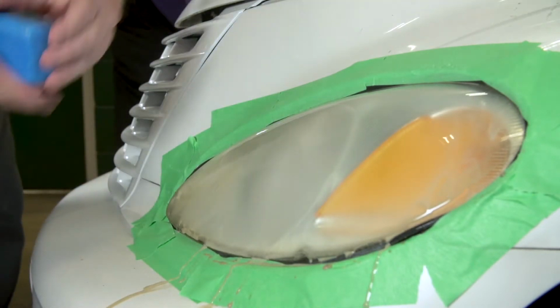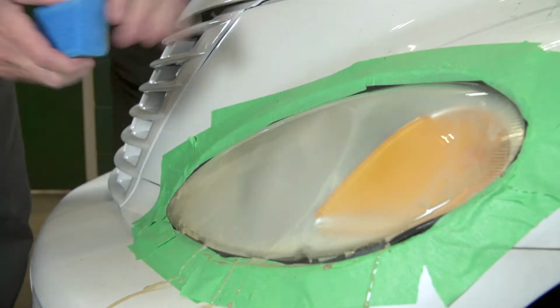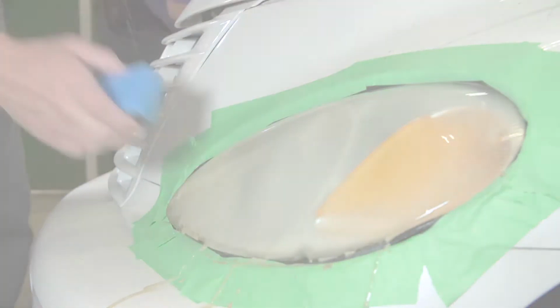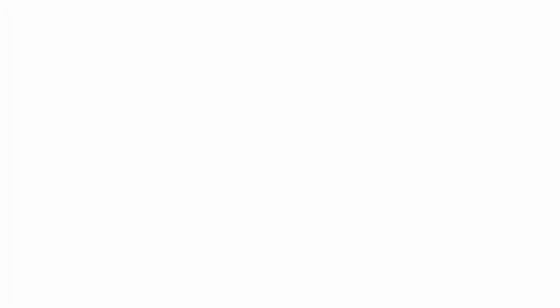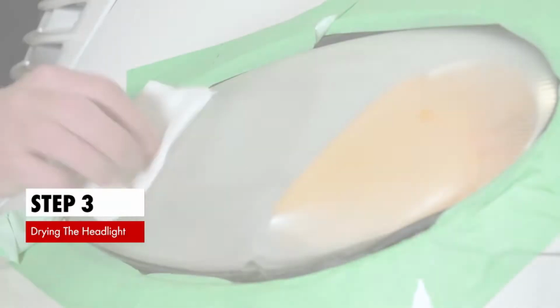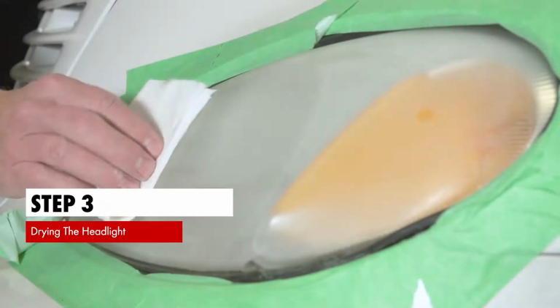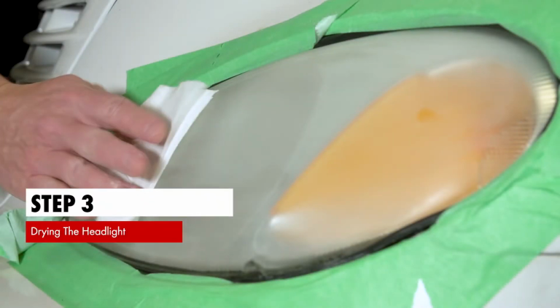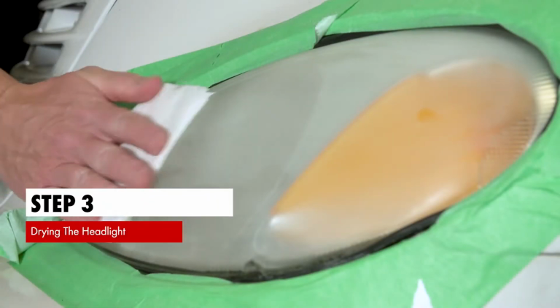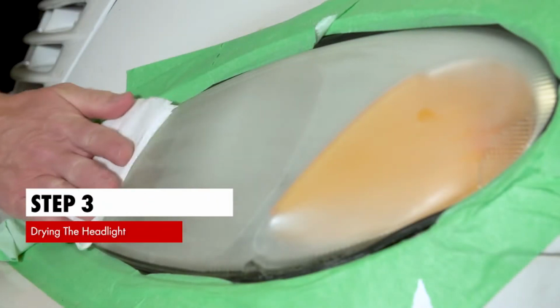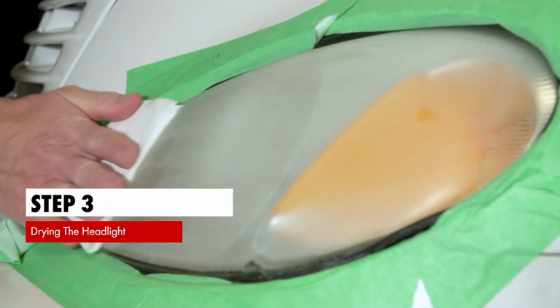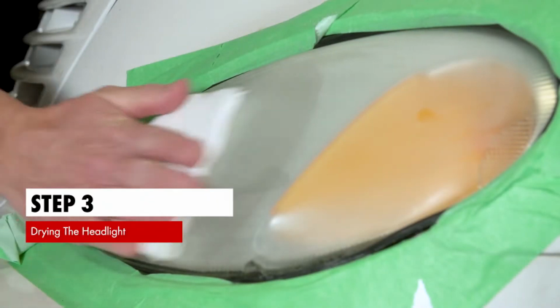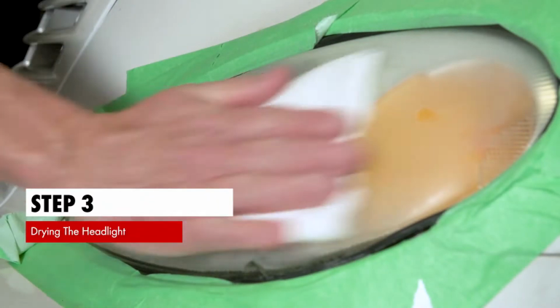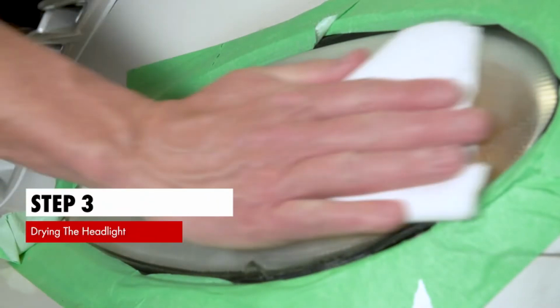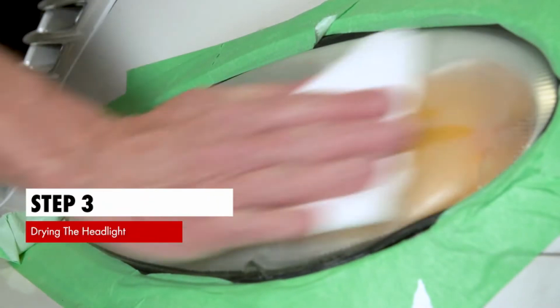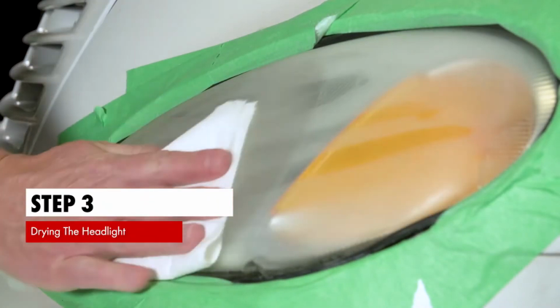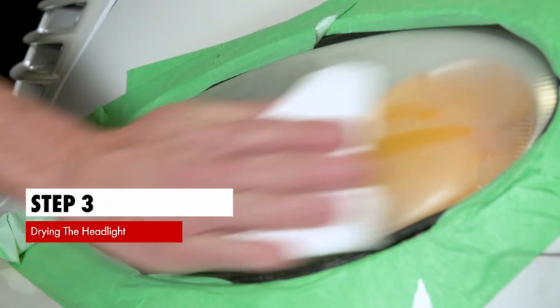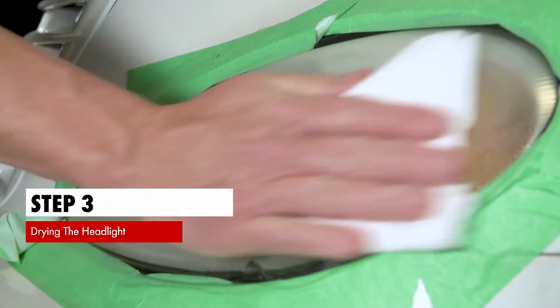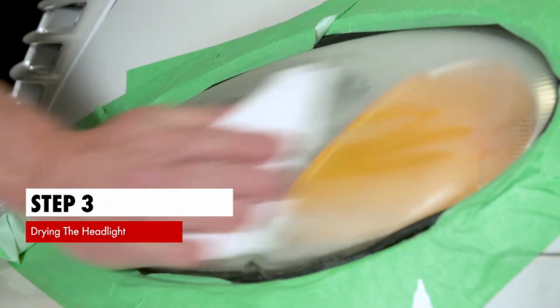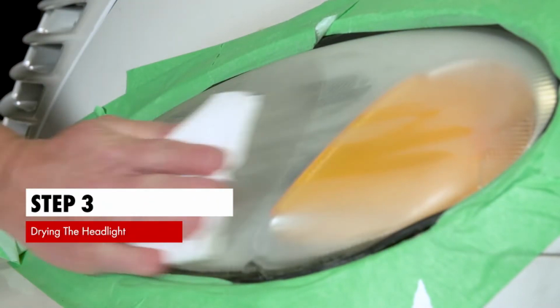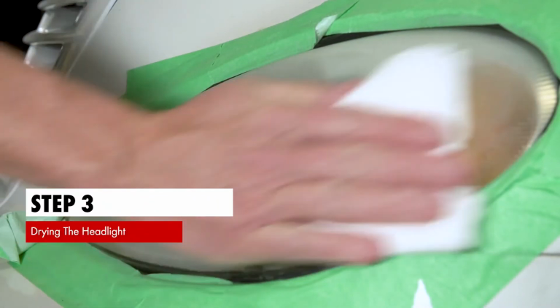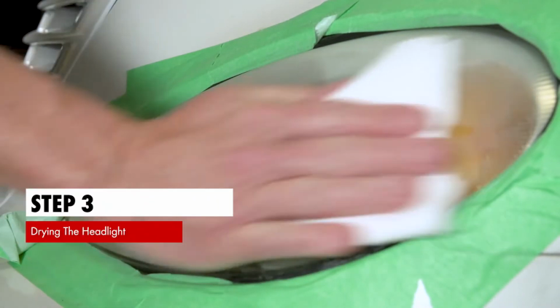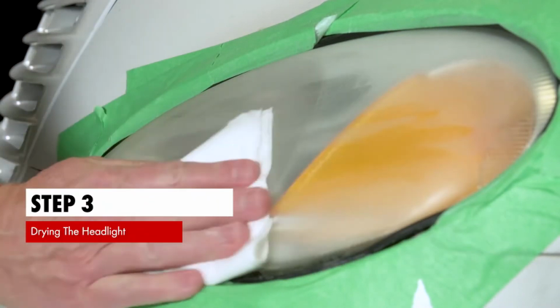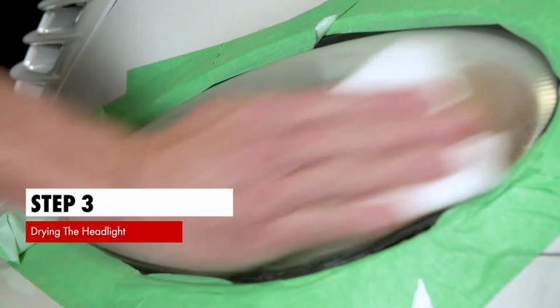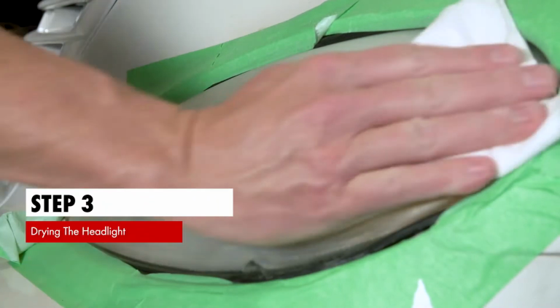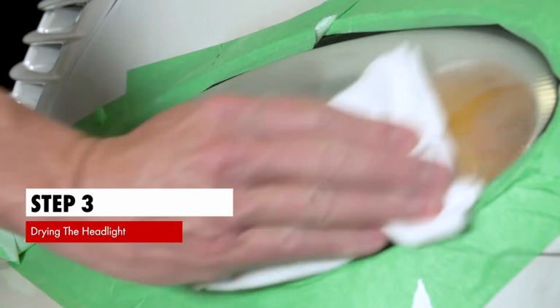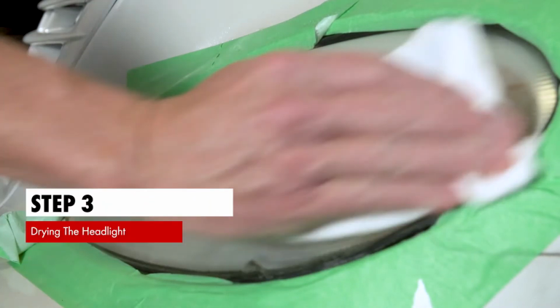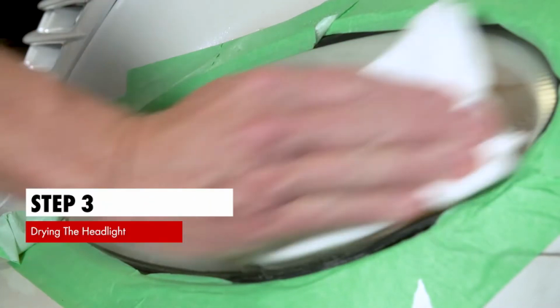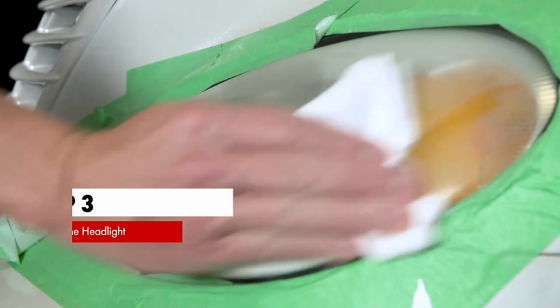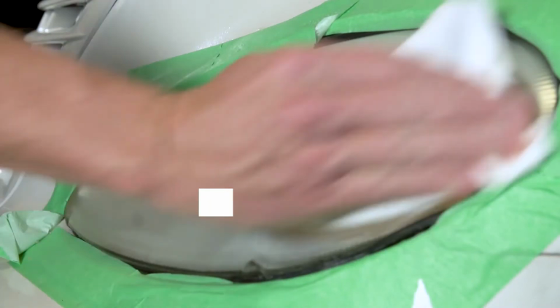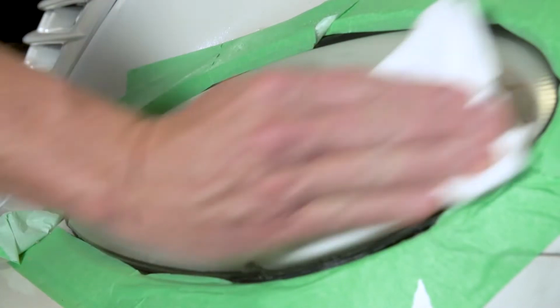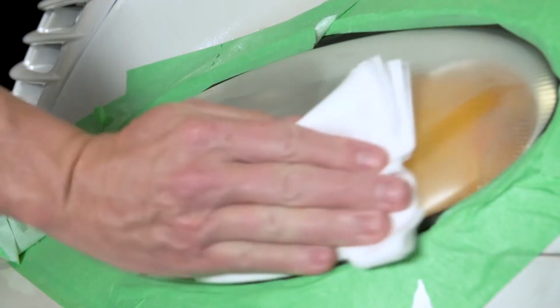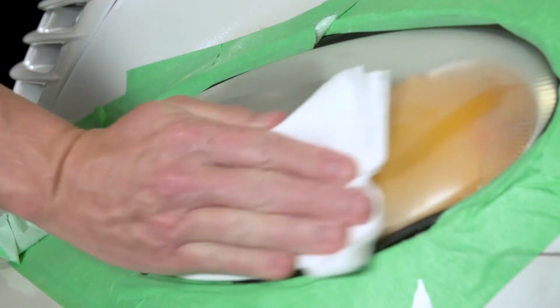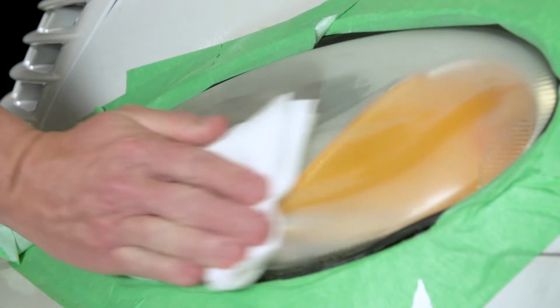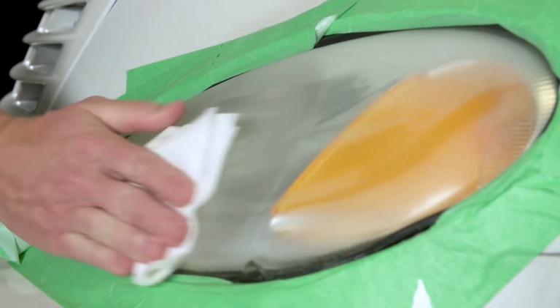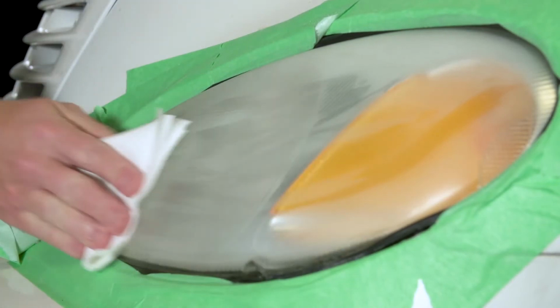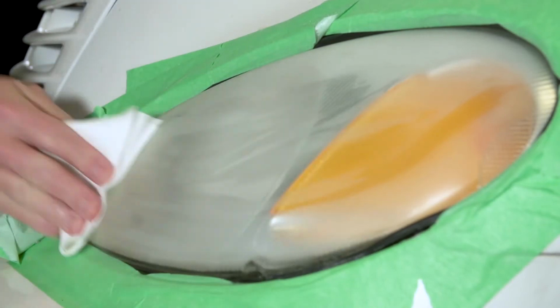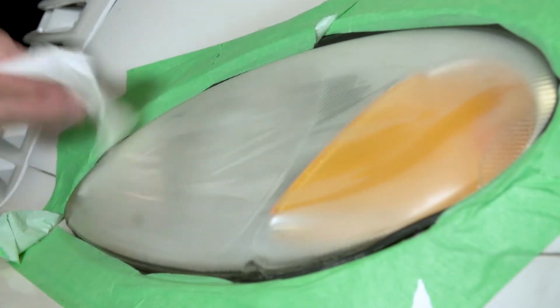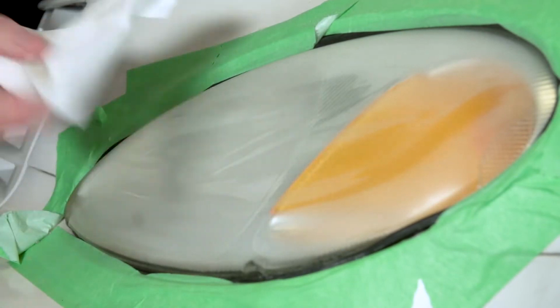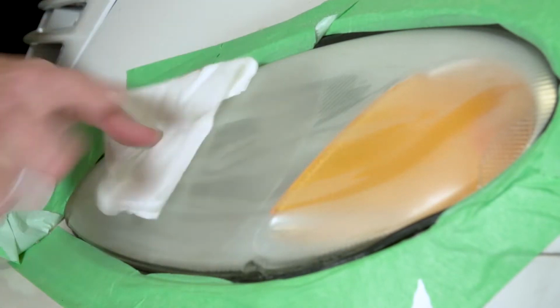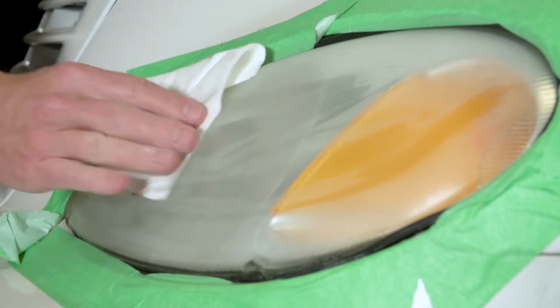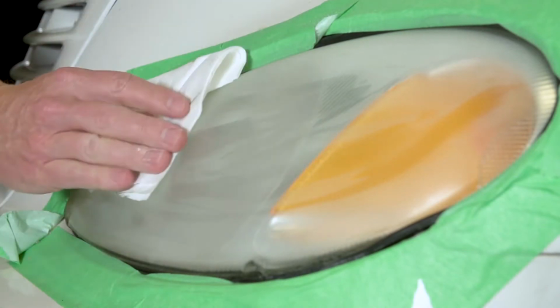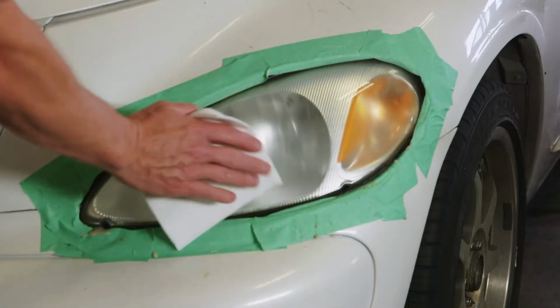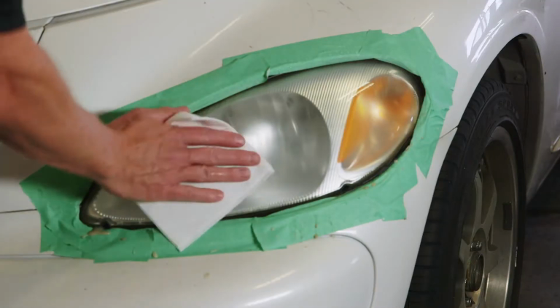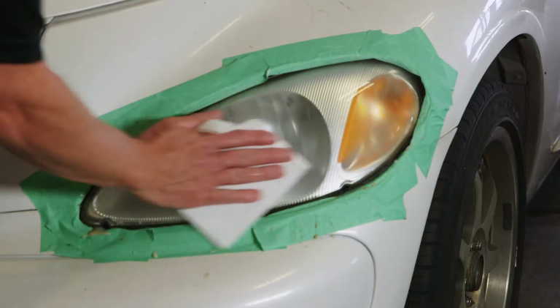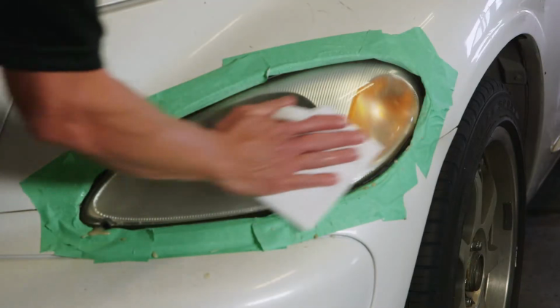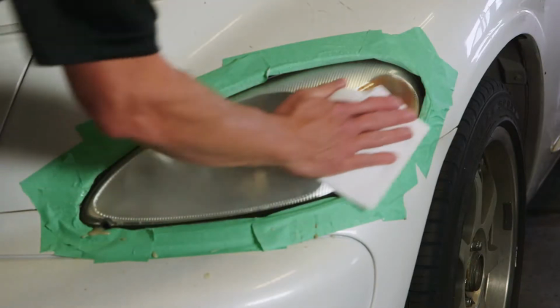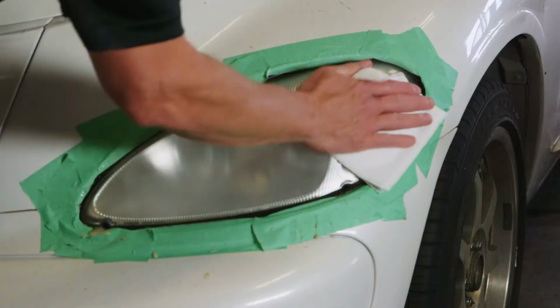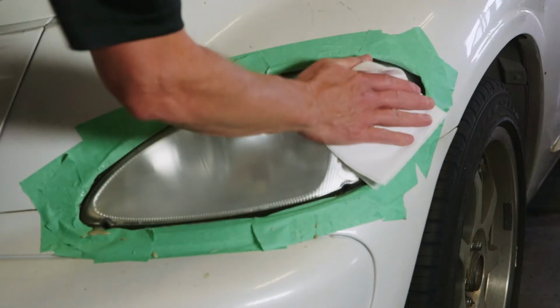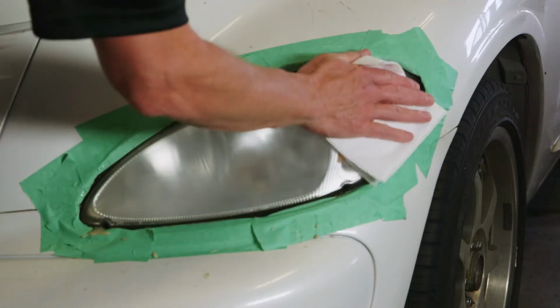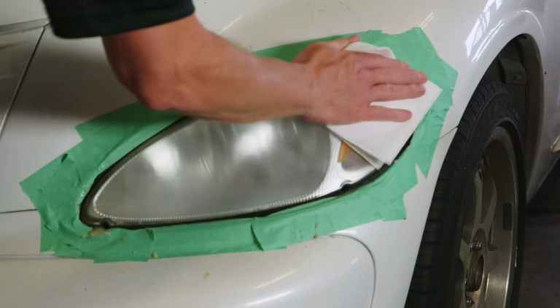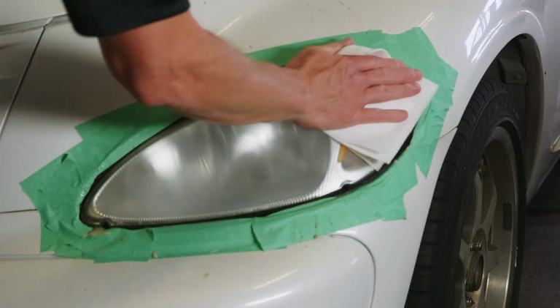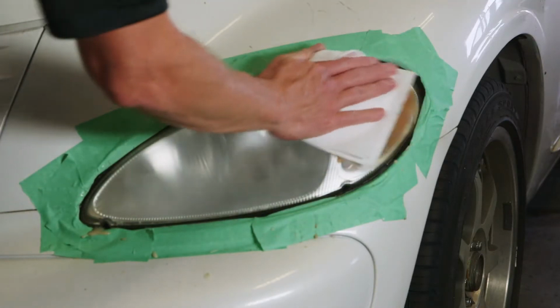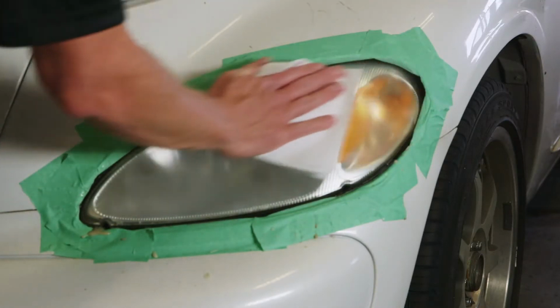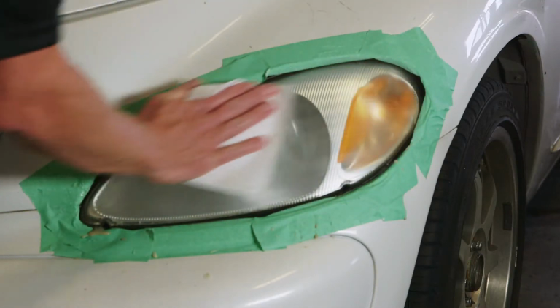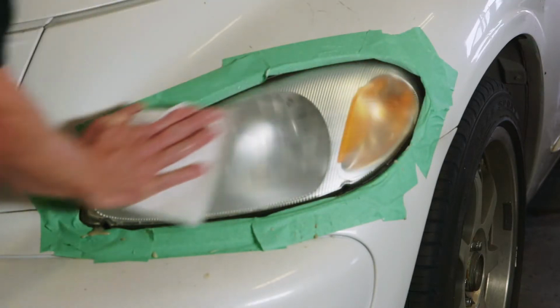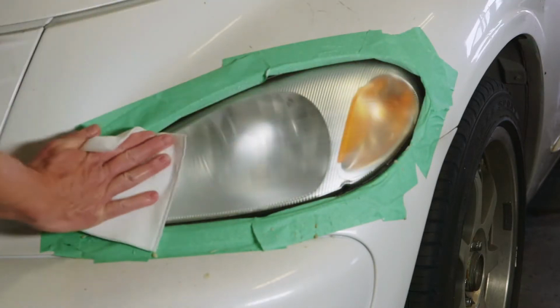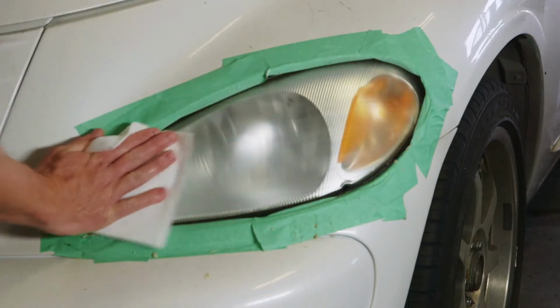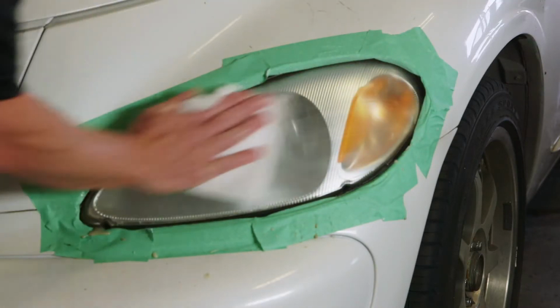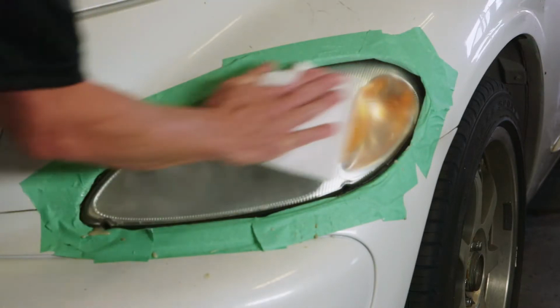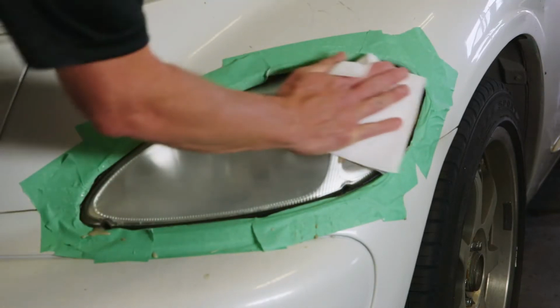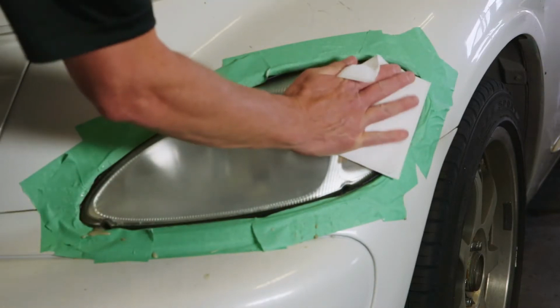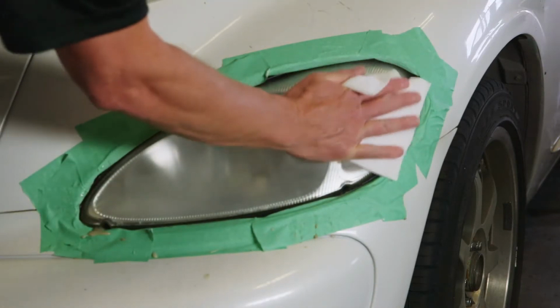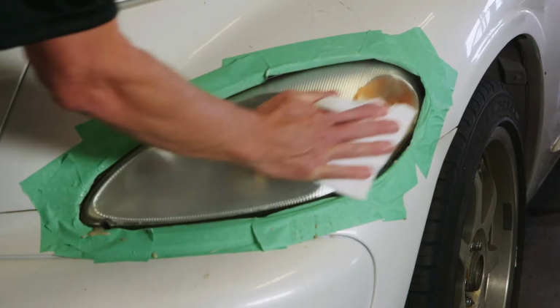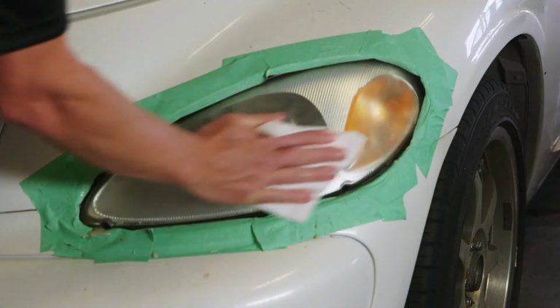Step 3. Take one of the provided lint-free towels and thoroughly dry the lens surface and all of the surrounding areas of the light.